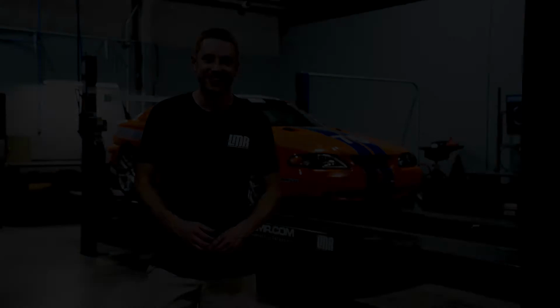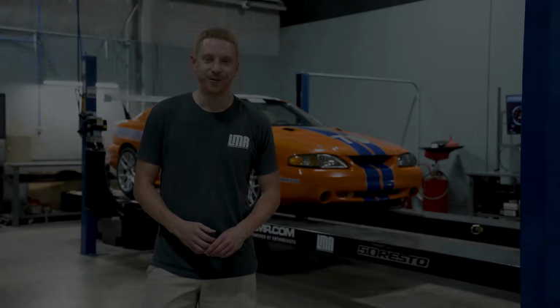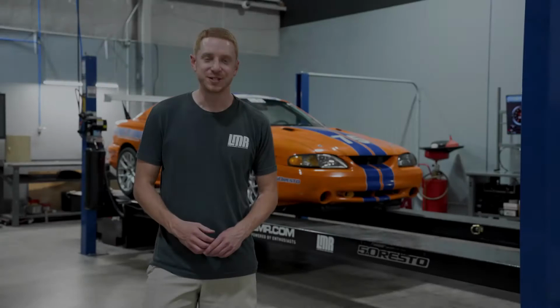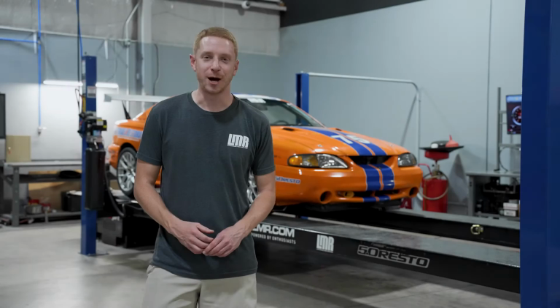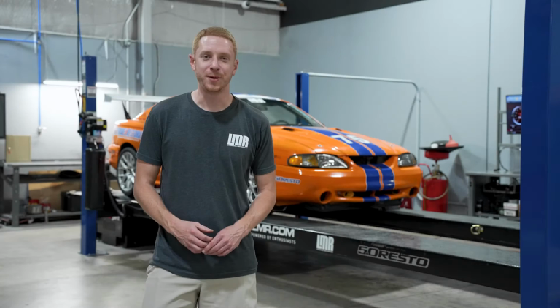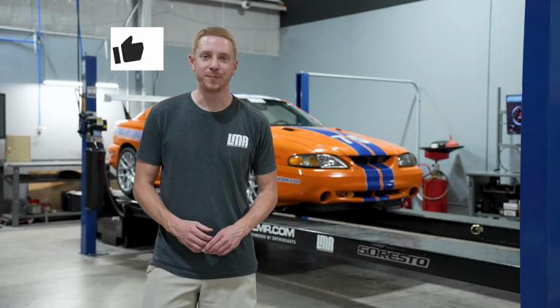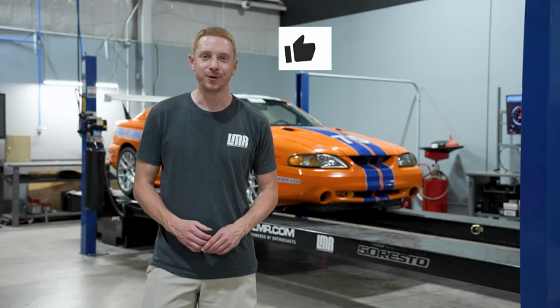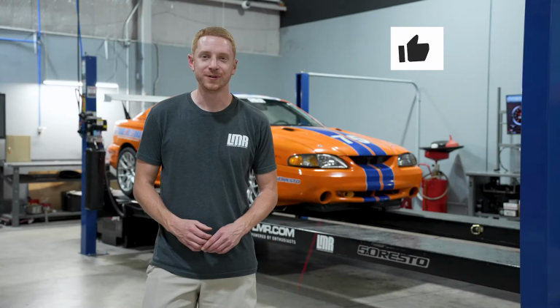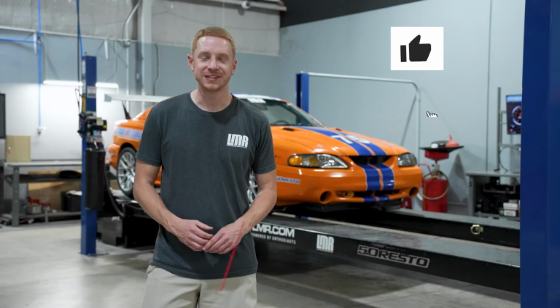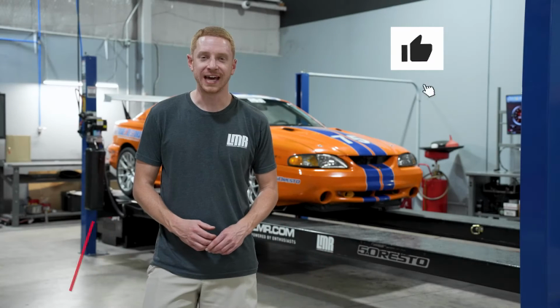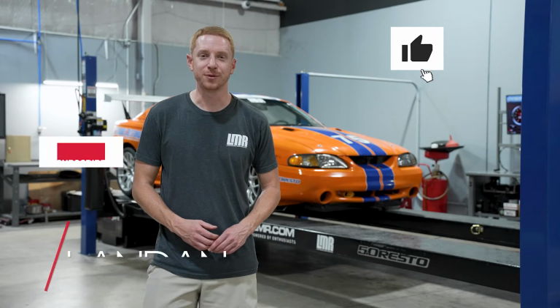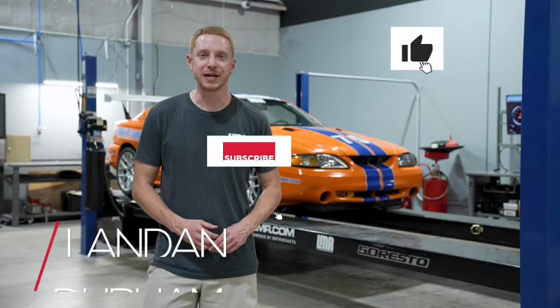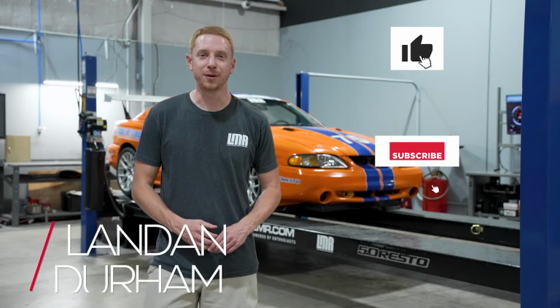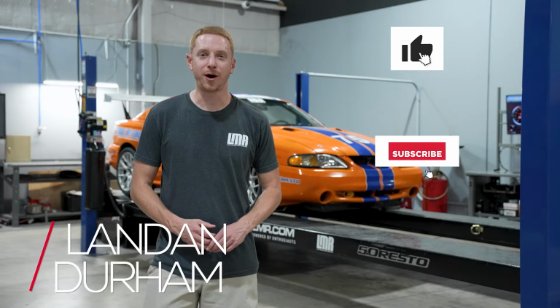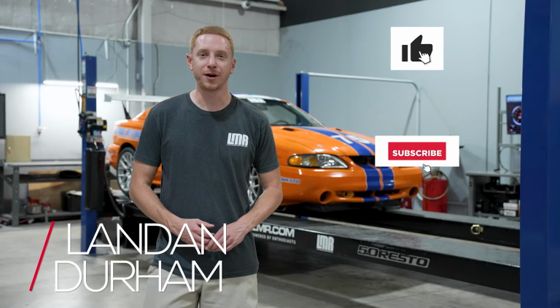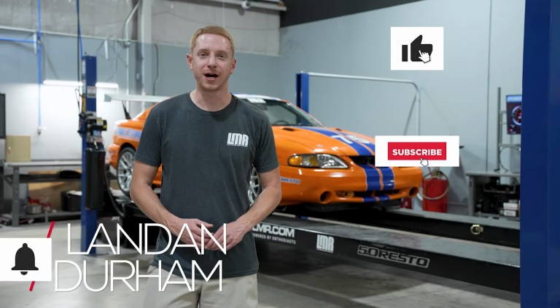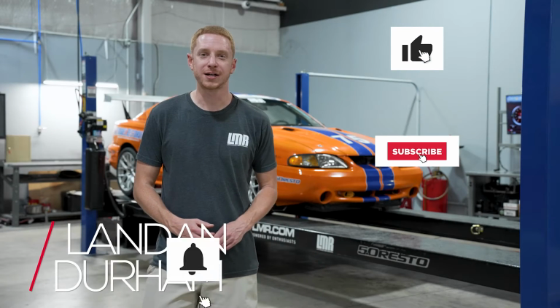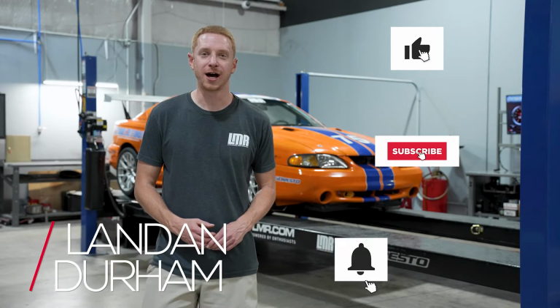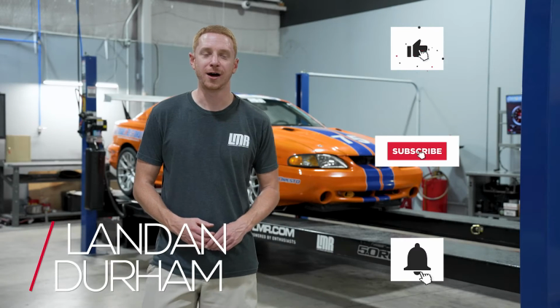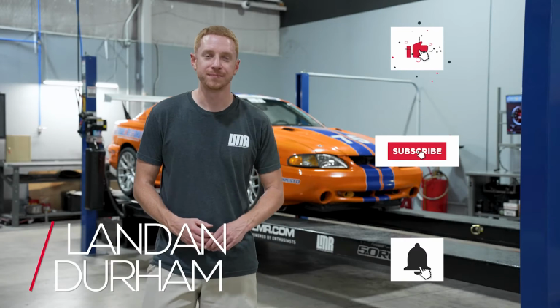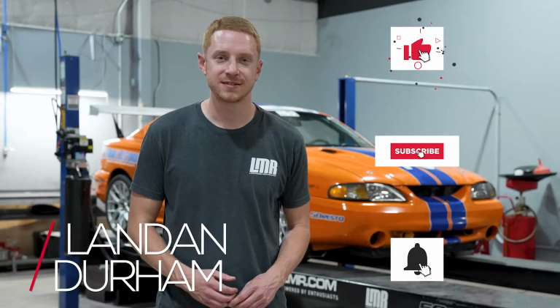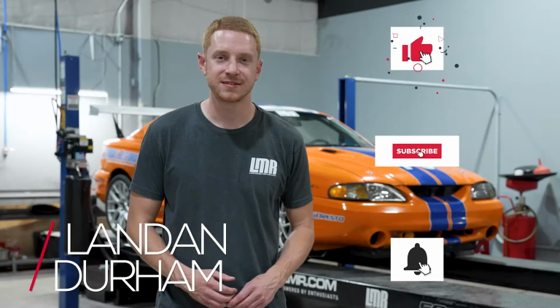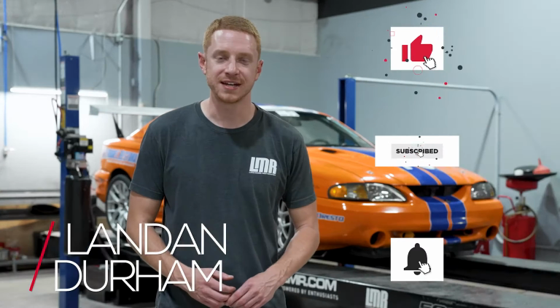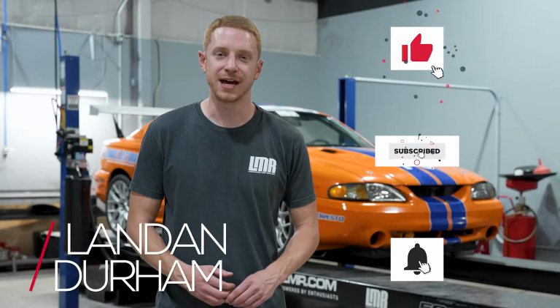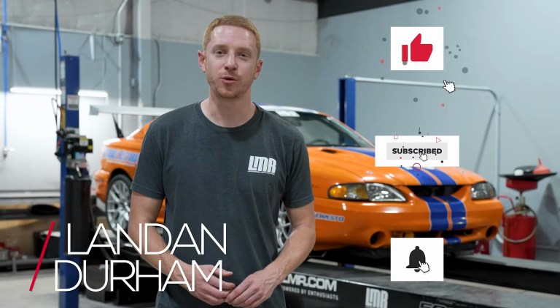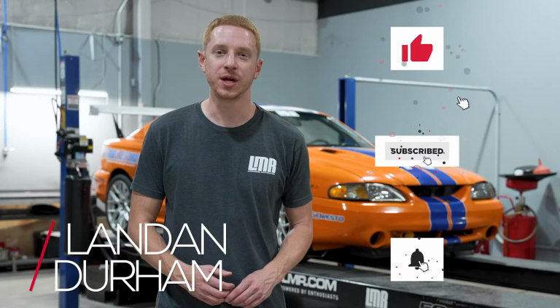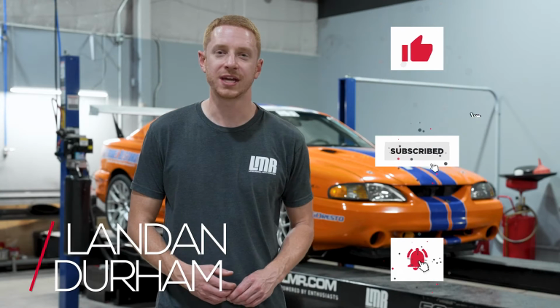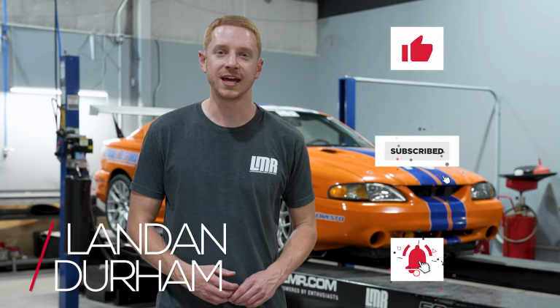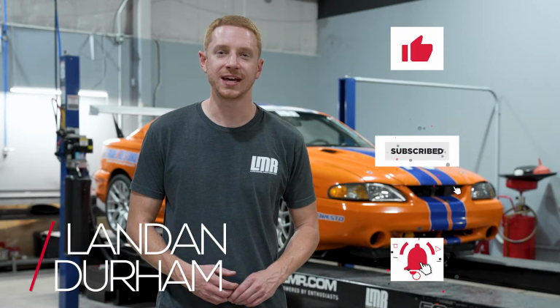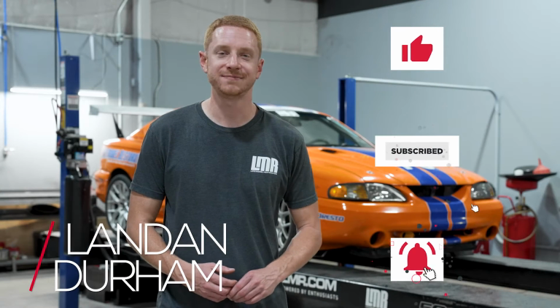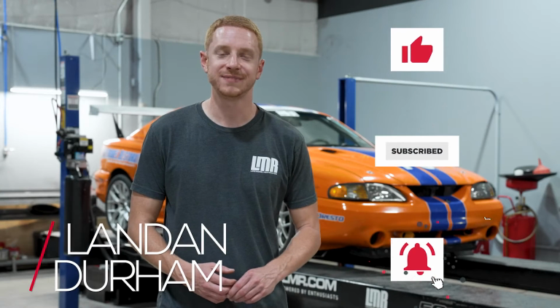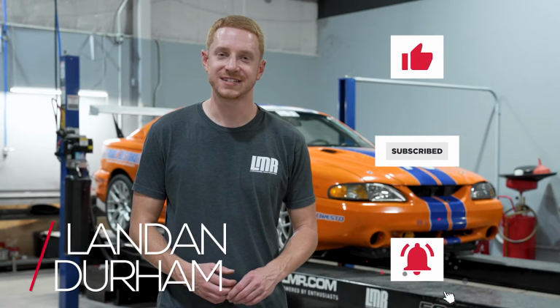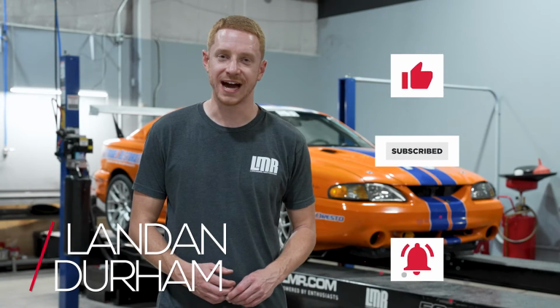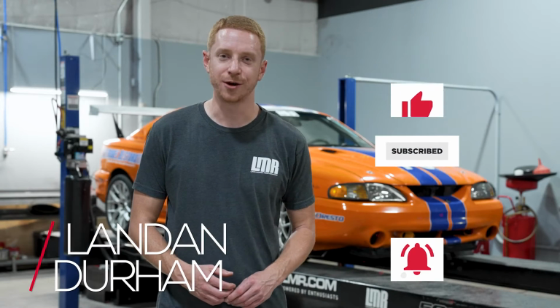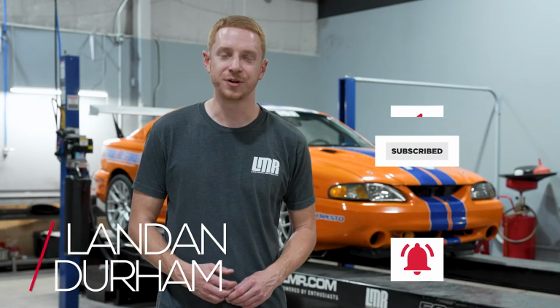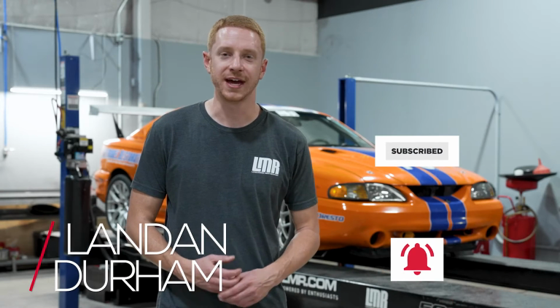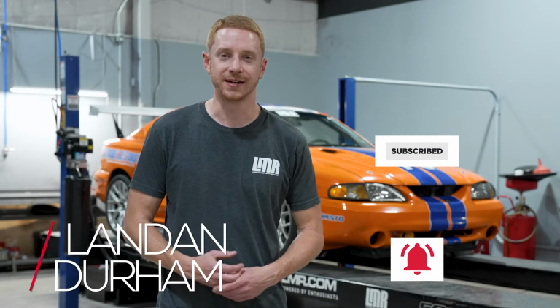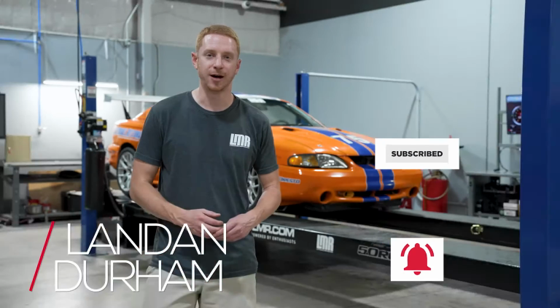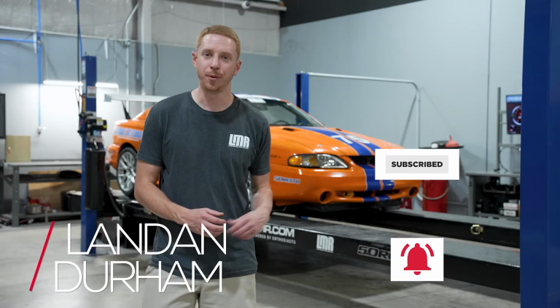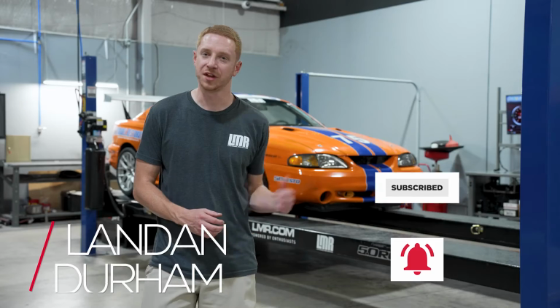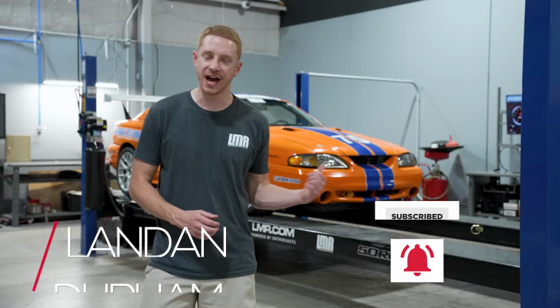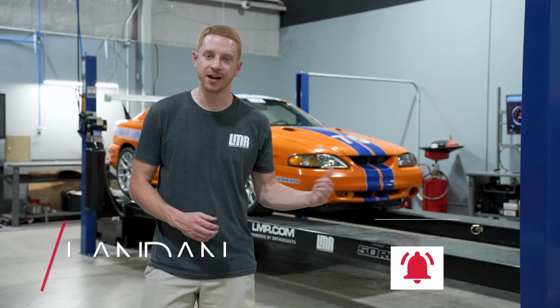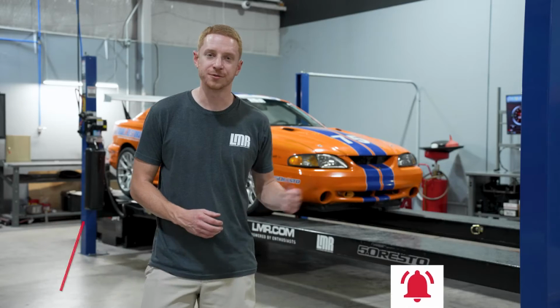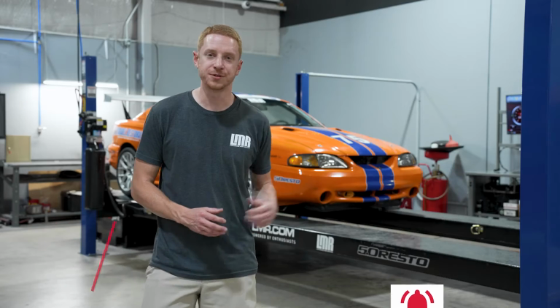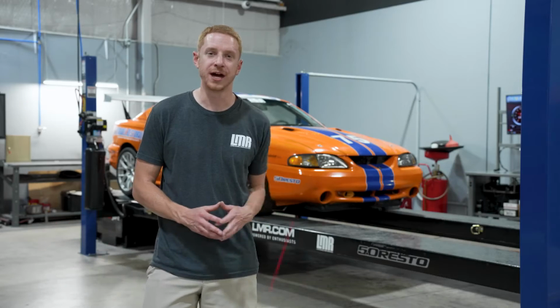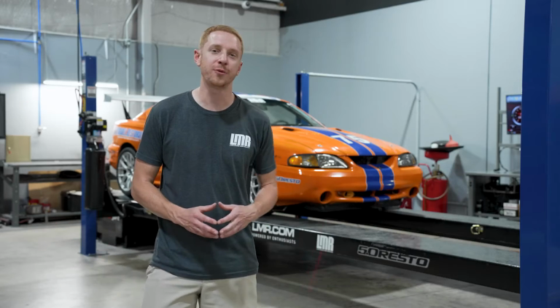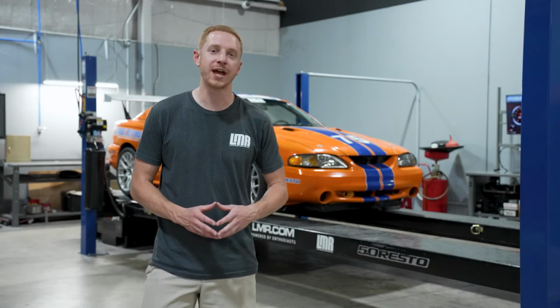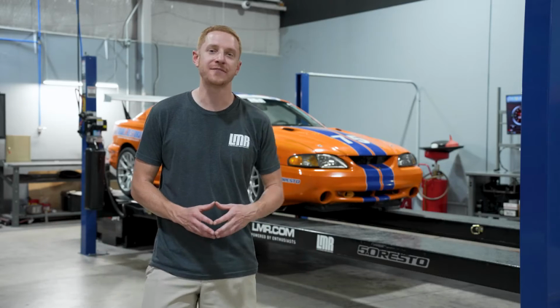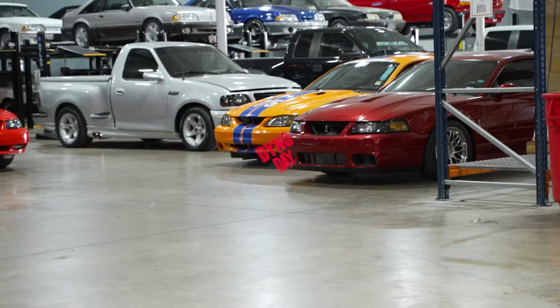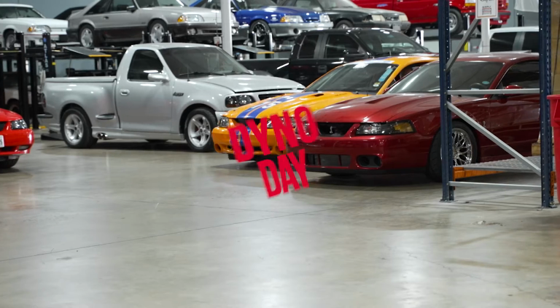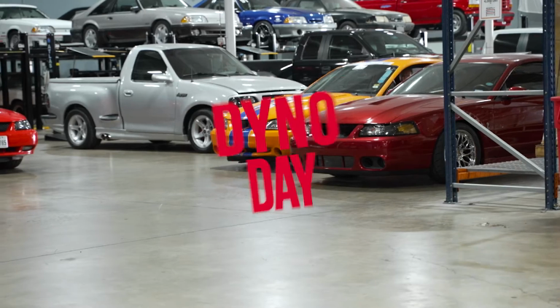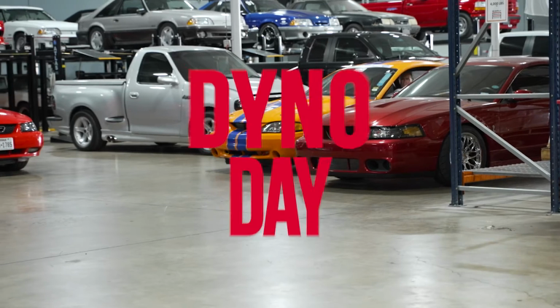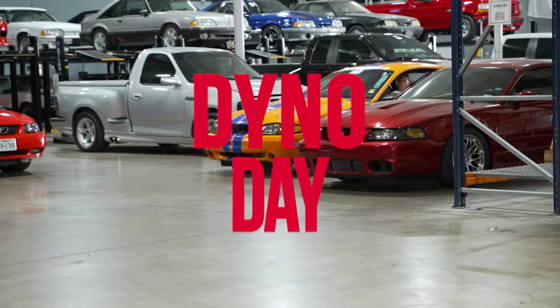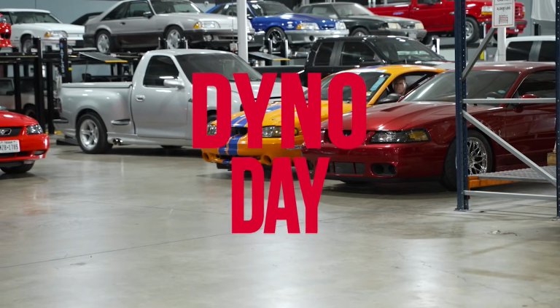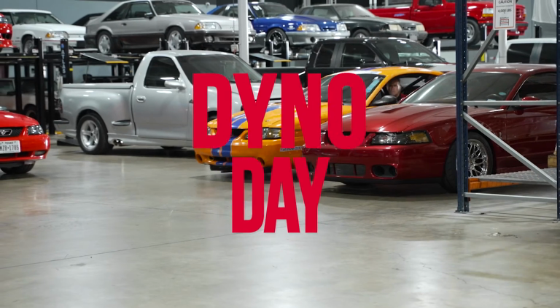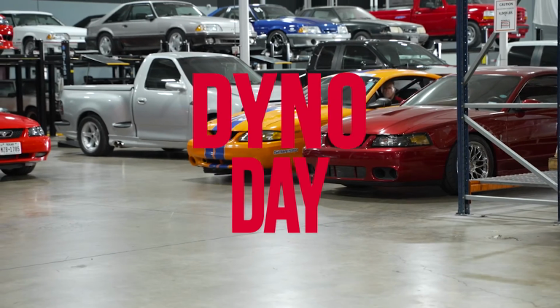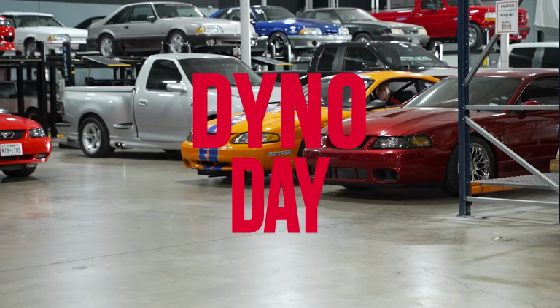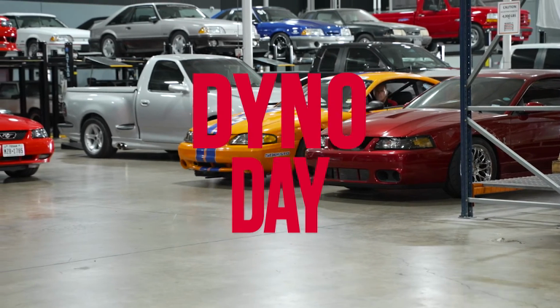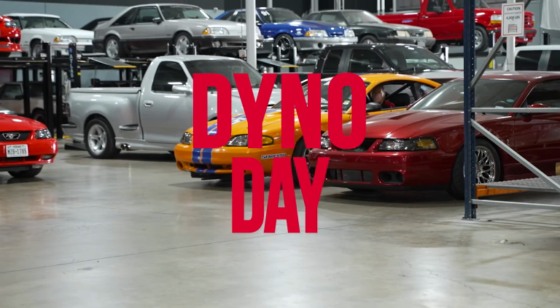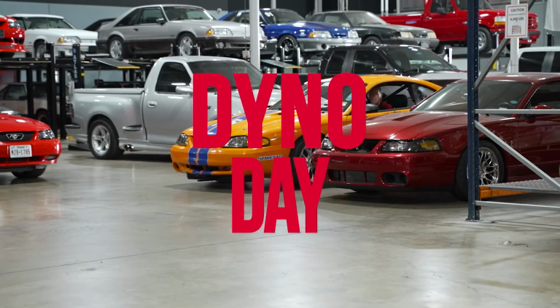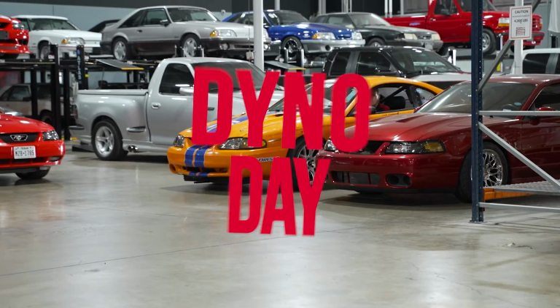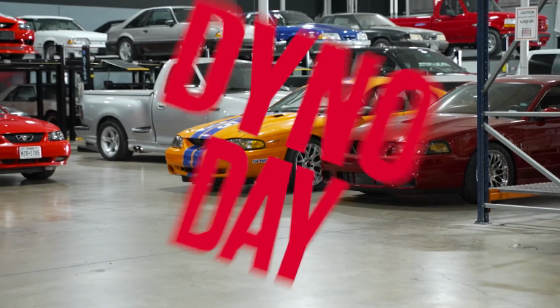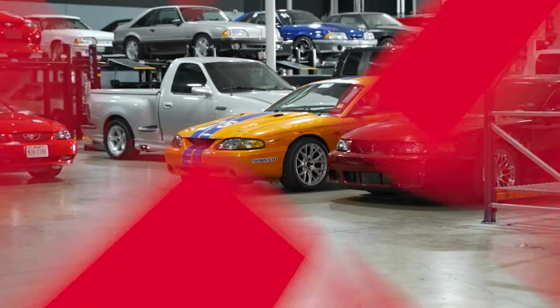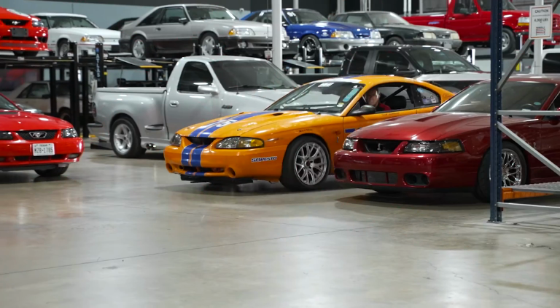What's up, people? LandinWithLMR.com. That day of the week again — it's dyno day. Up on the dyno today, we have Scott Hubbard's 1997 Cobra.